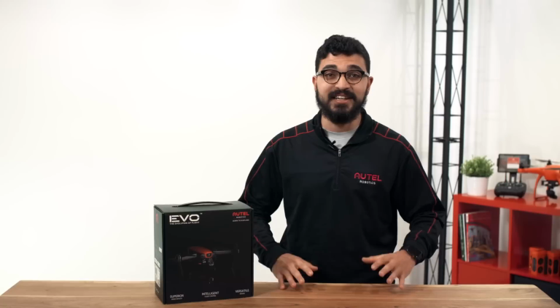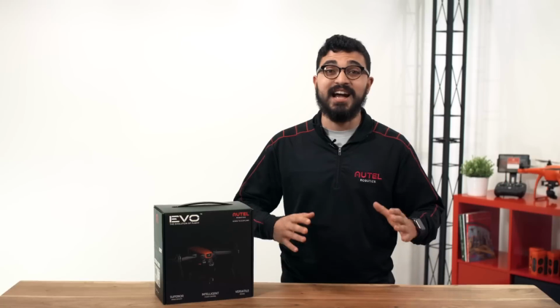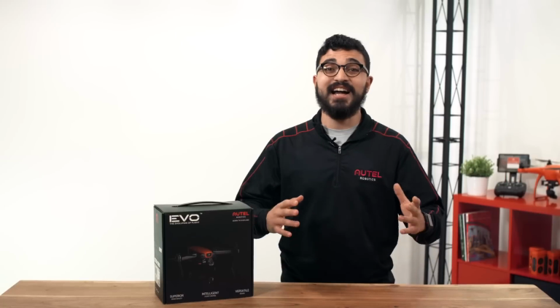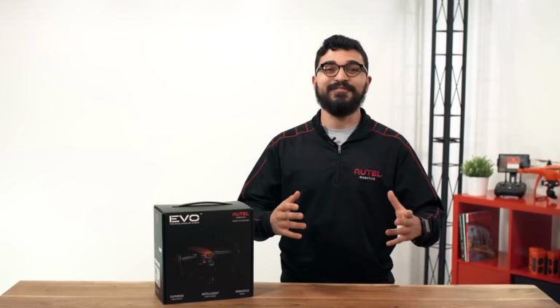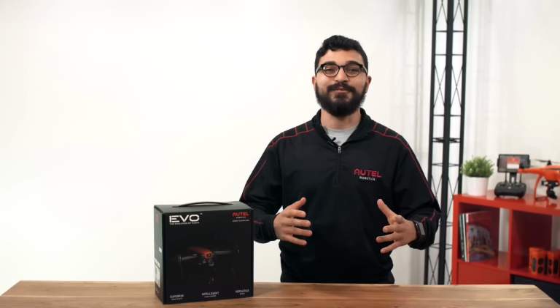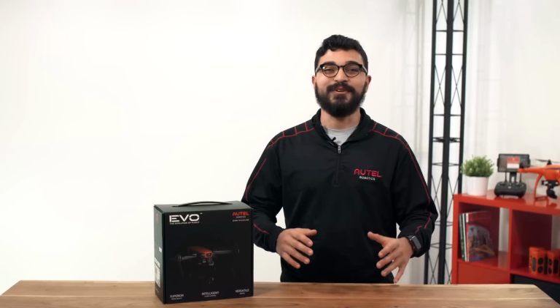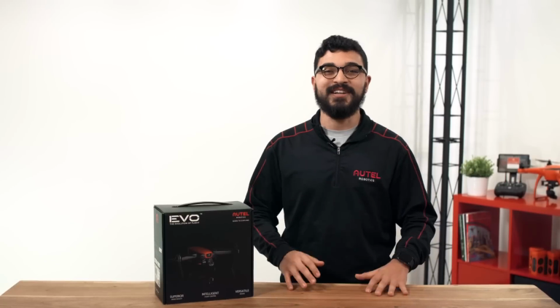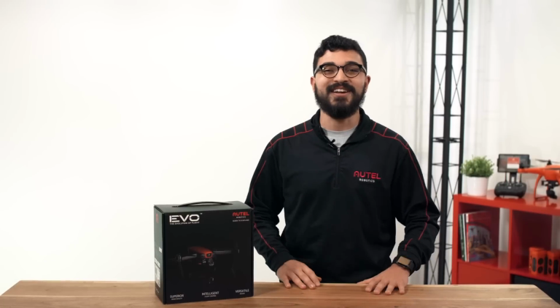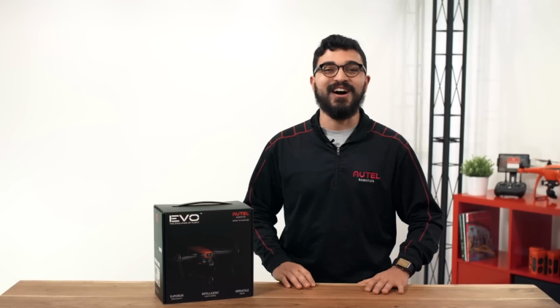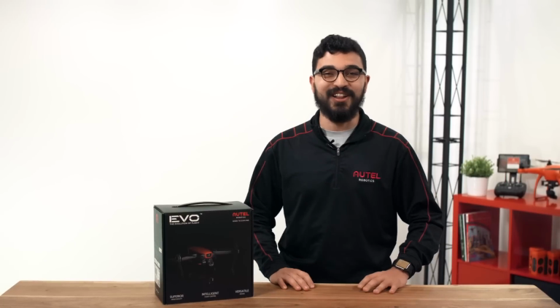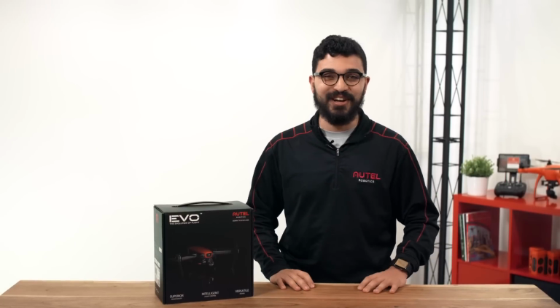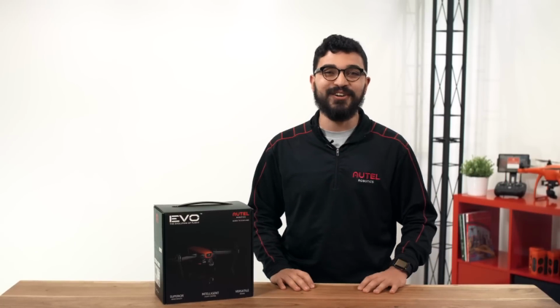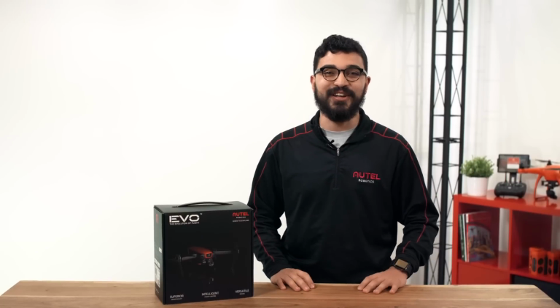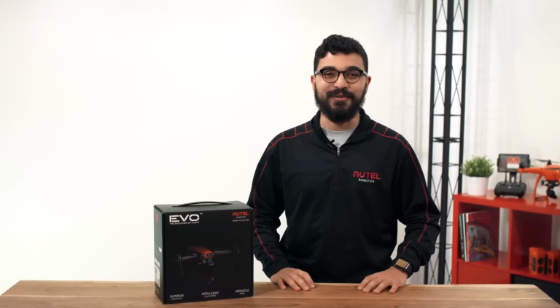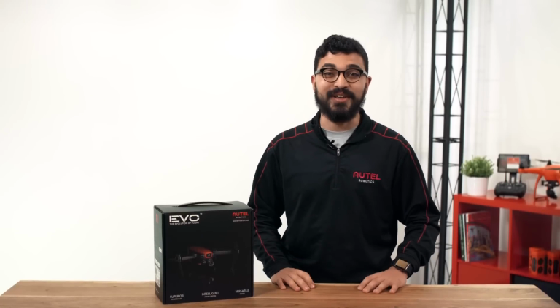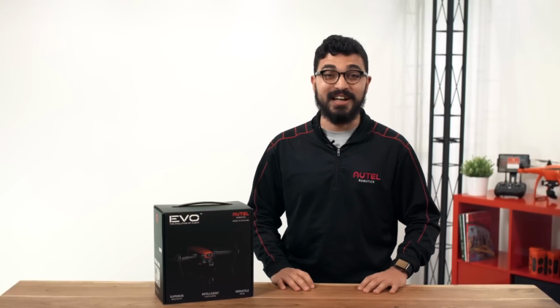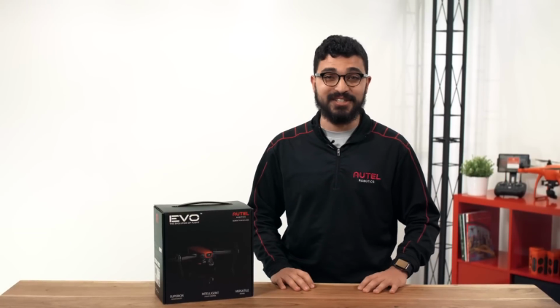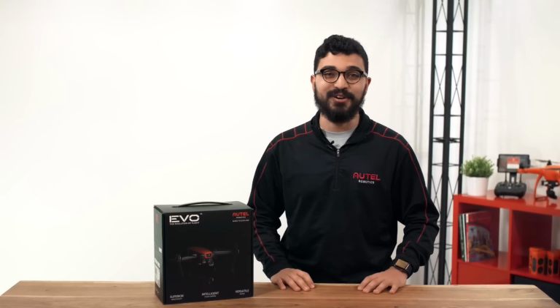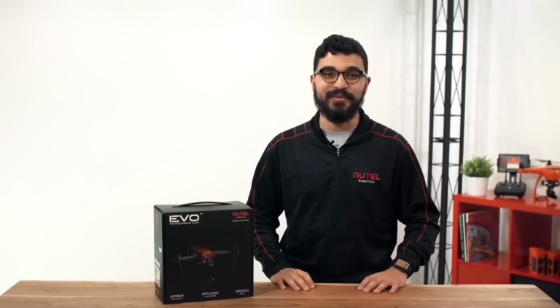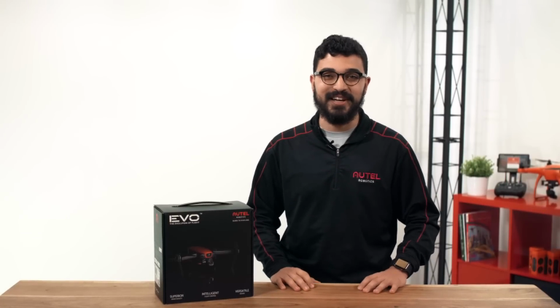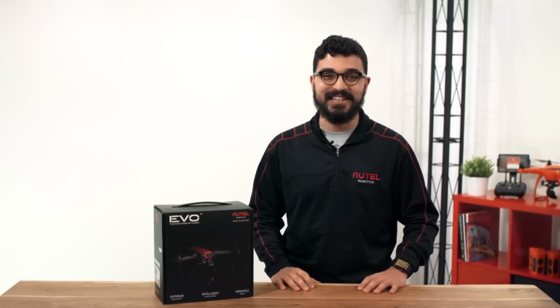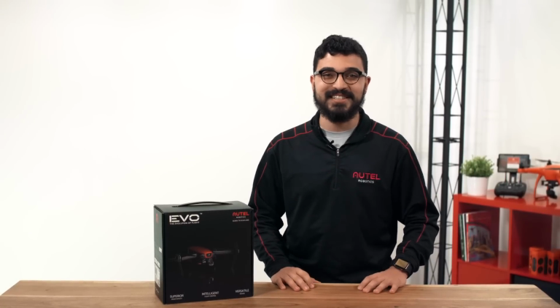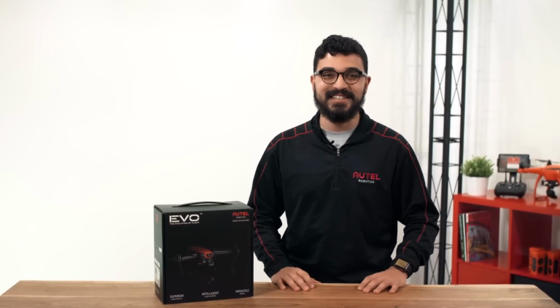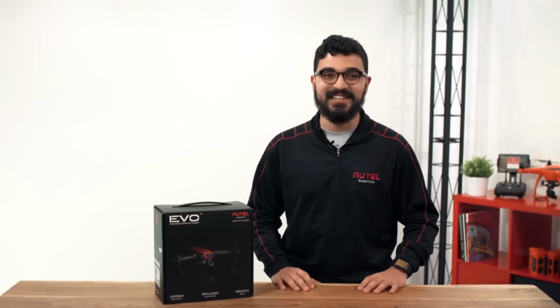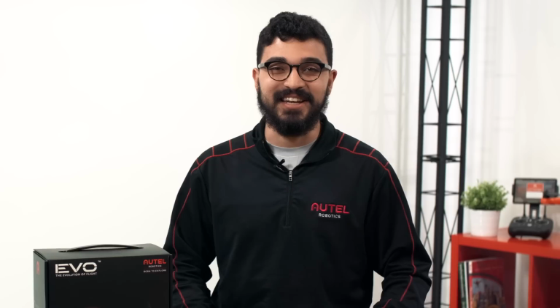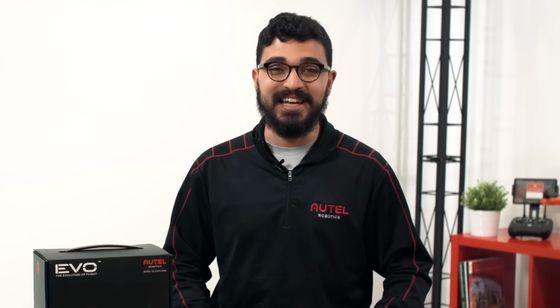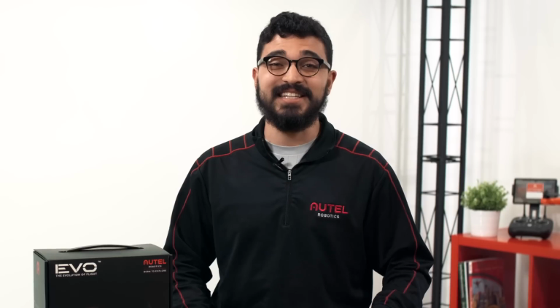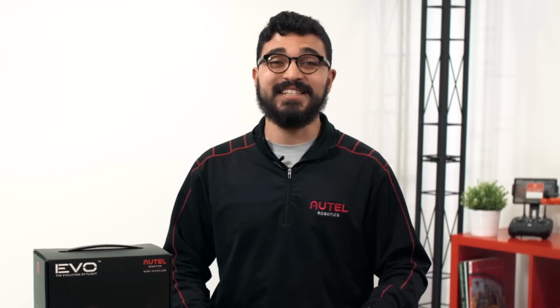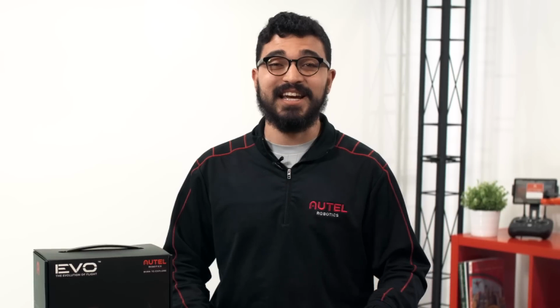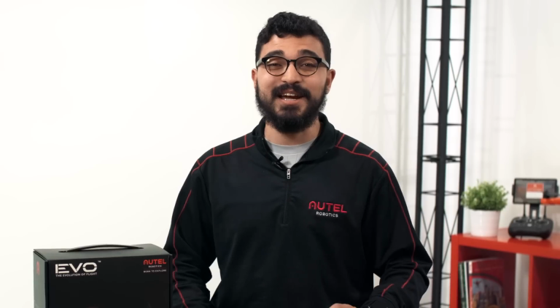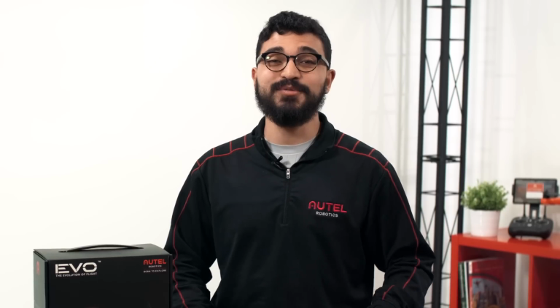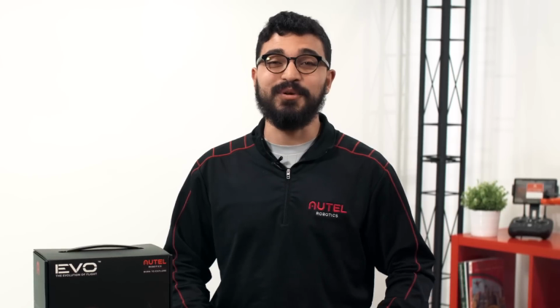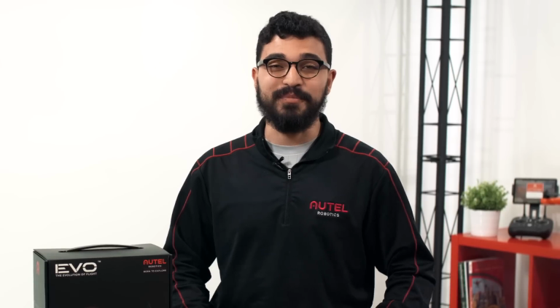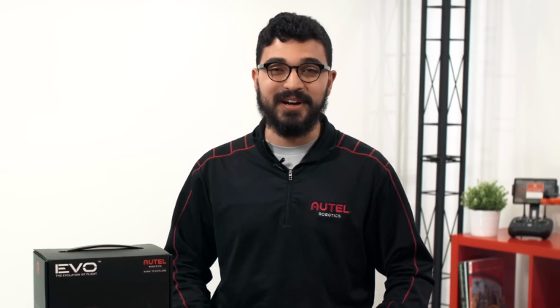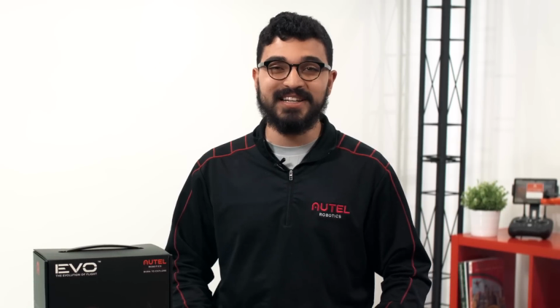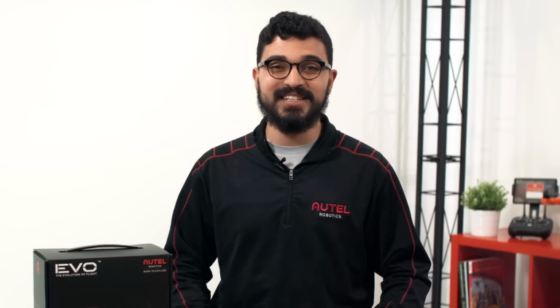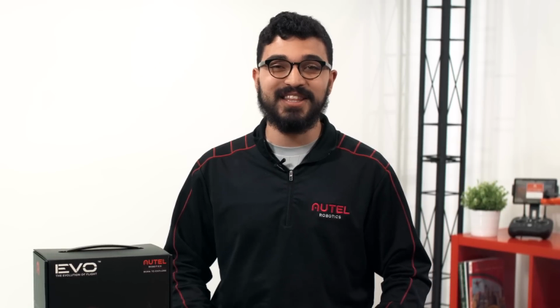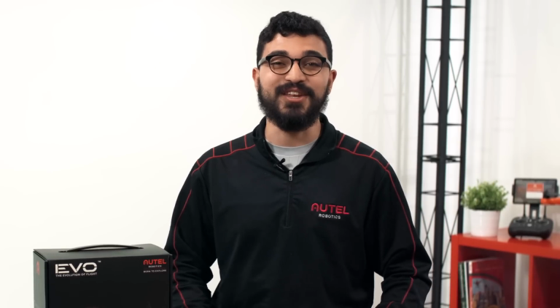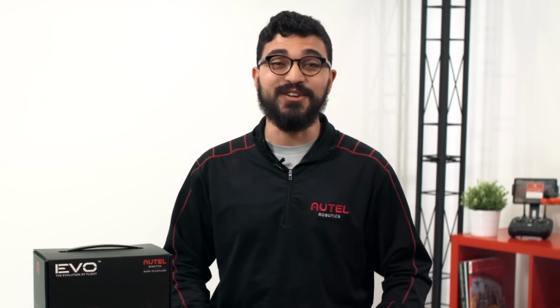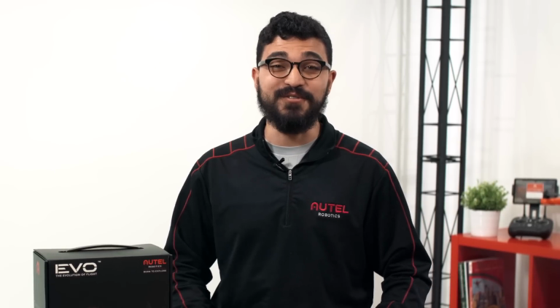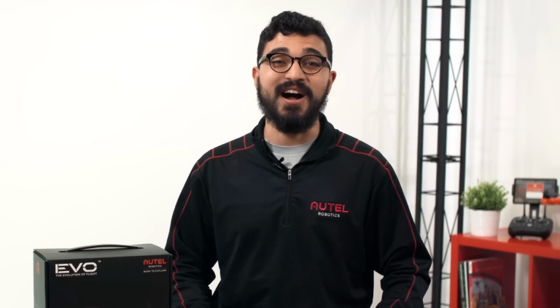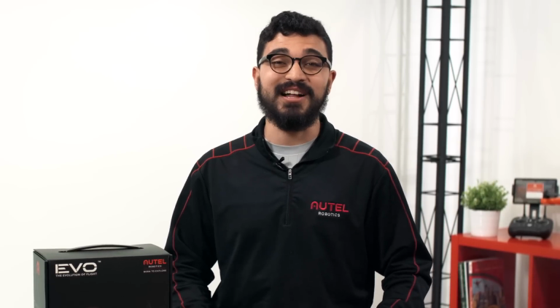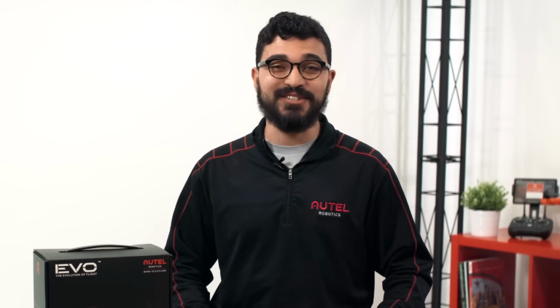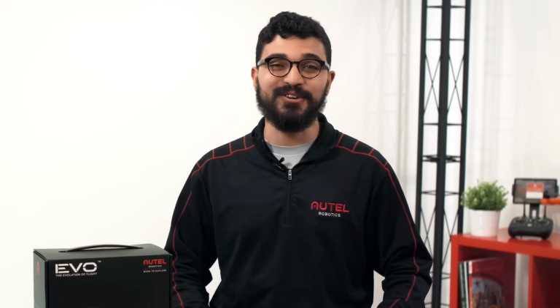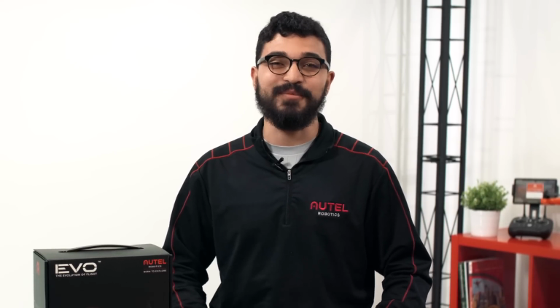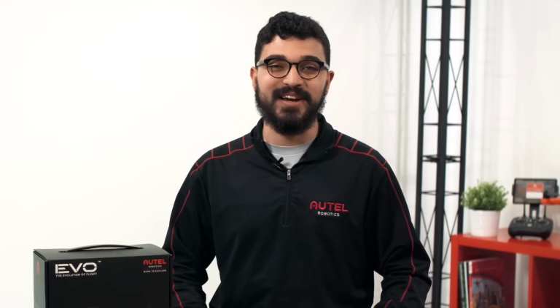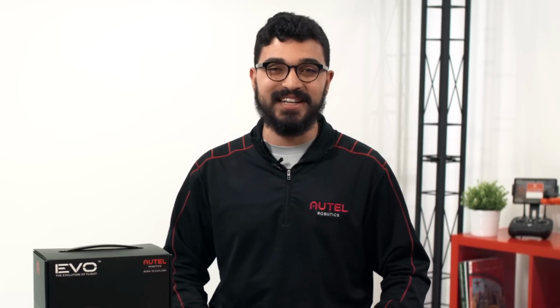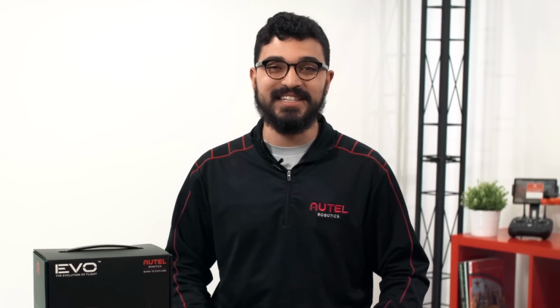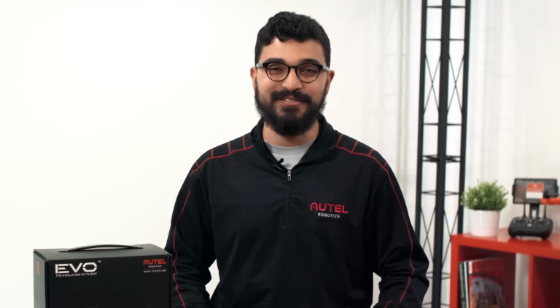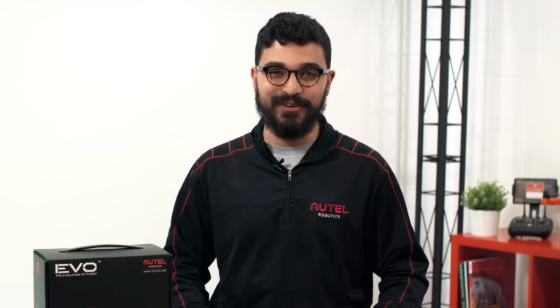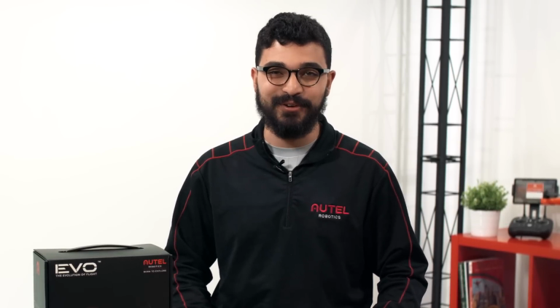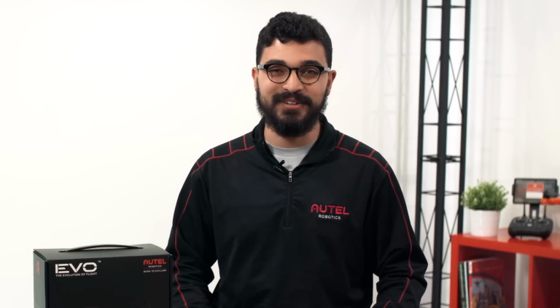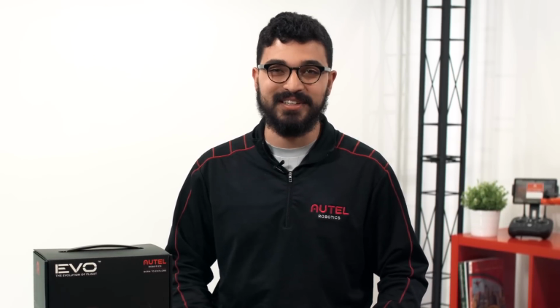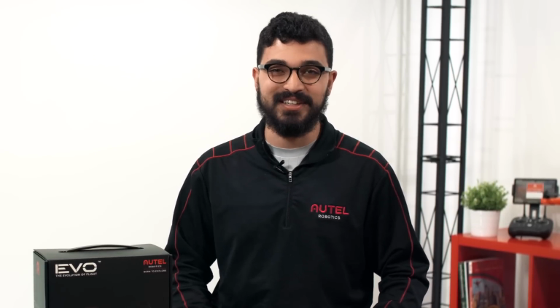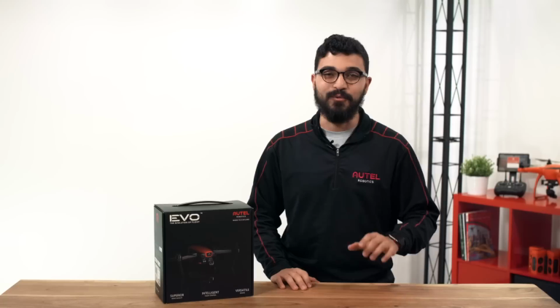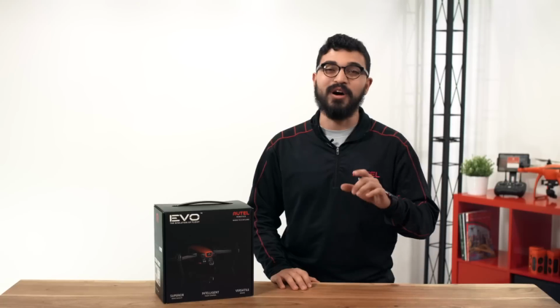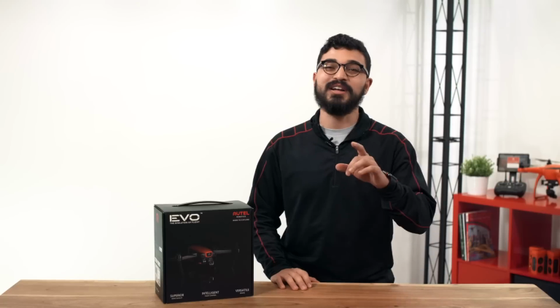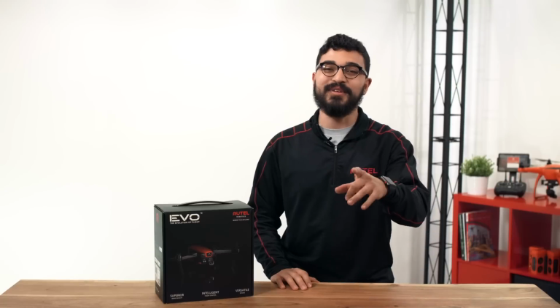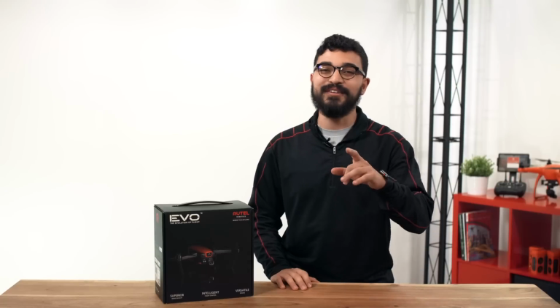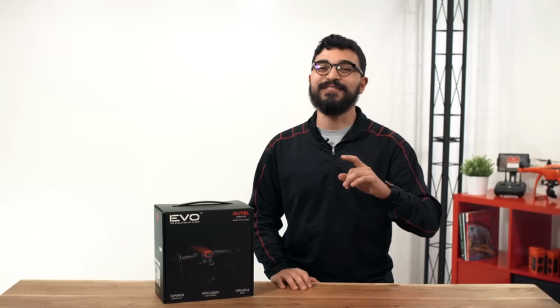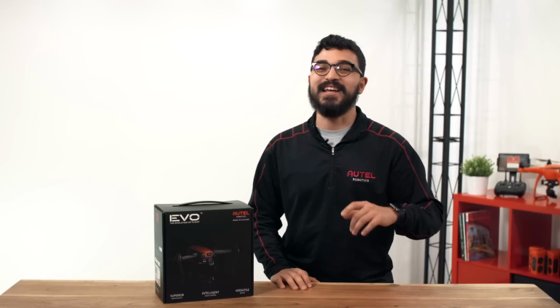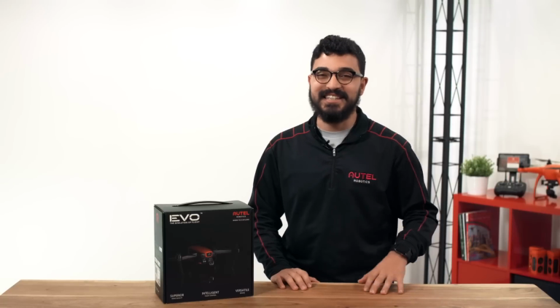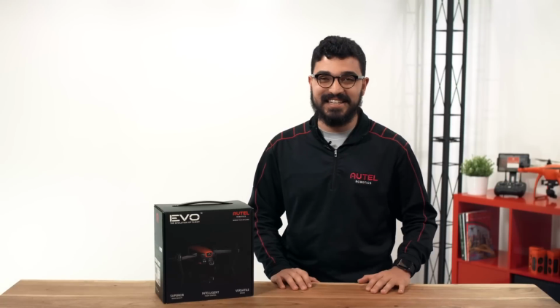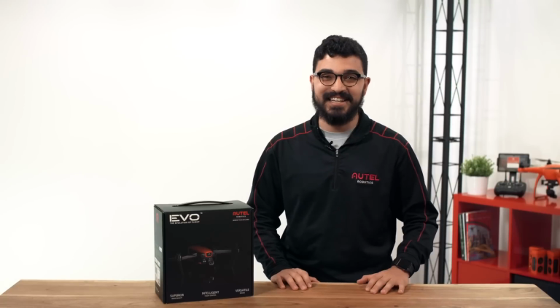Hi everyone, Alejandro here with Alto Robotics. It's time to unbox the new Alto Robotics EVO. Welcome to the flight deck!